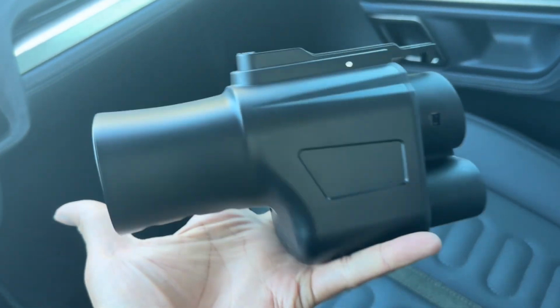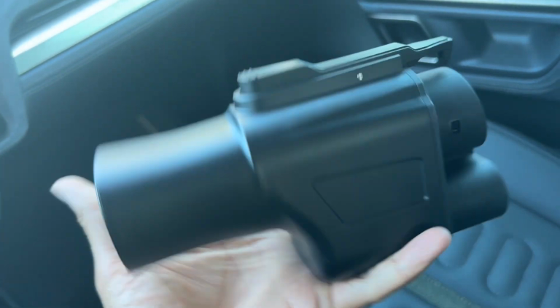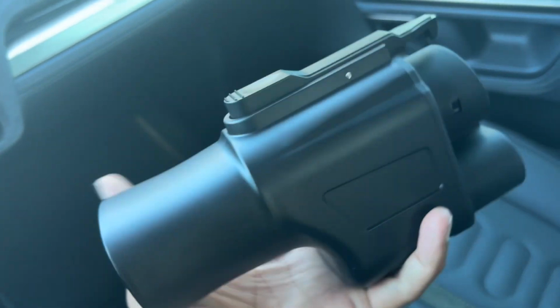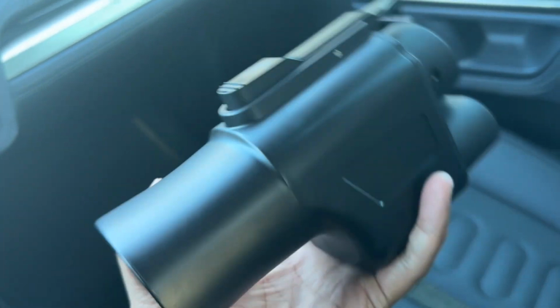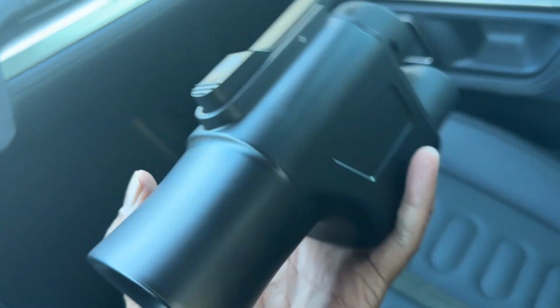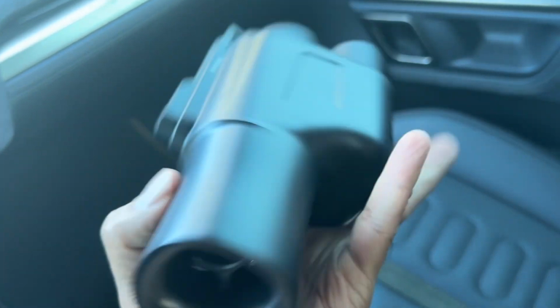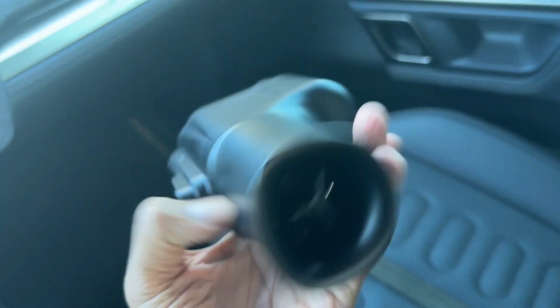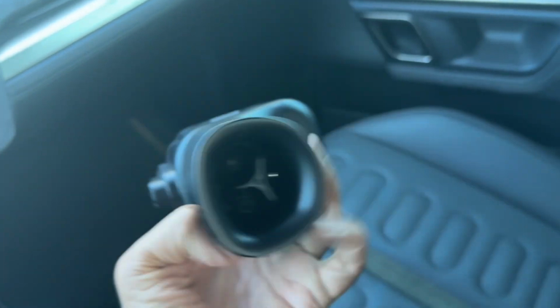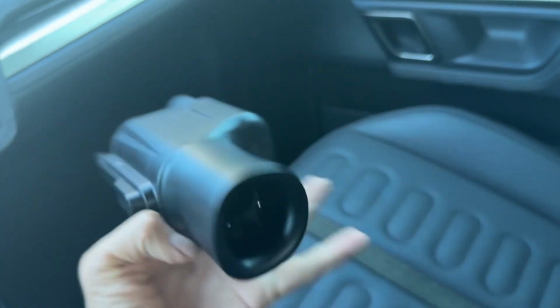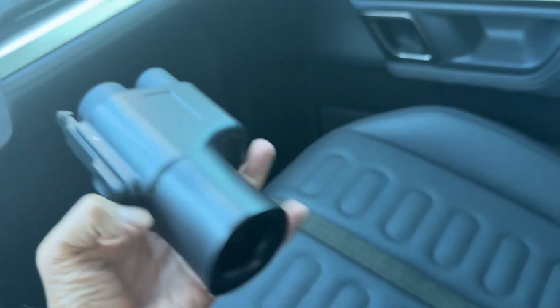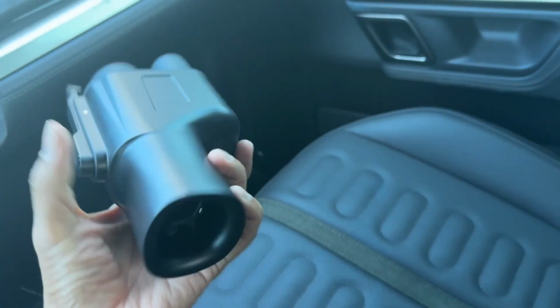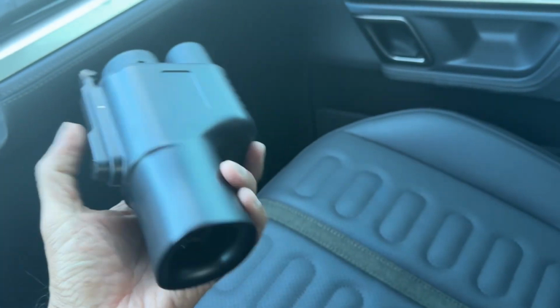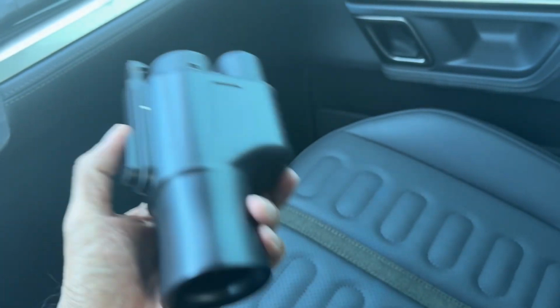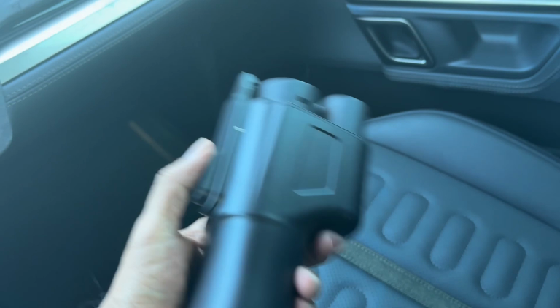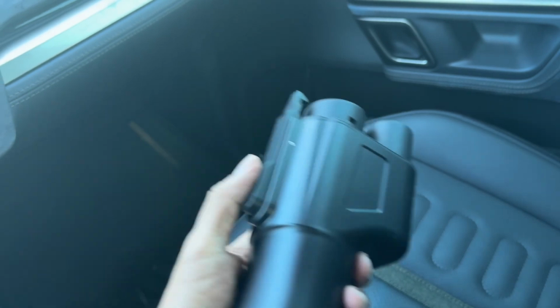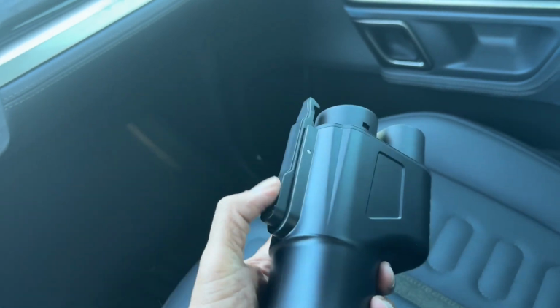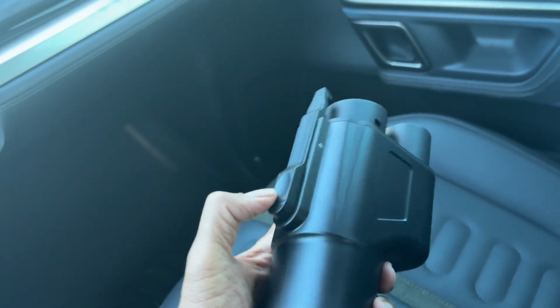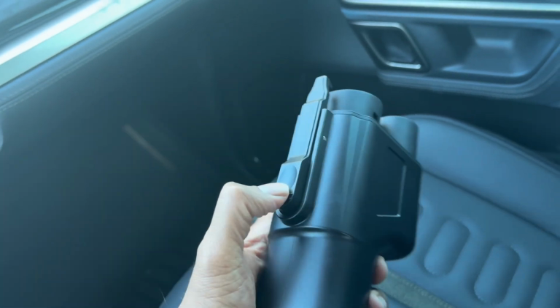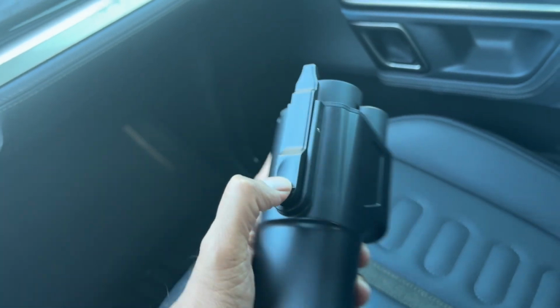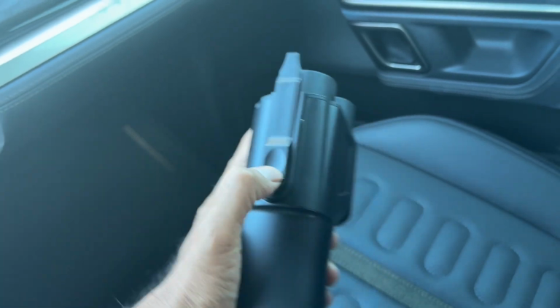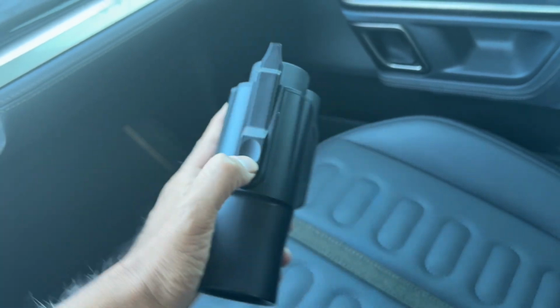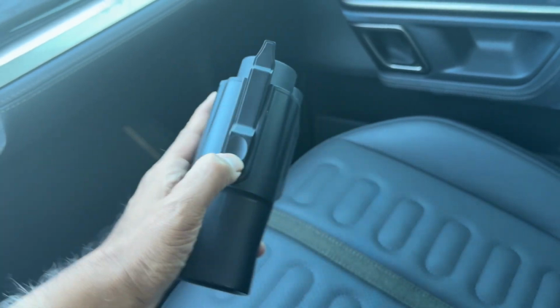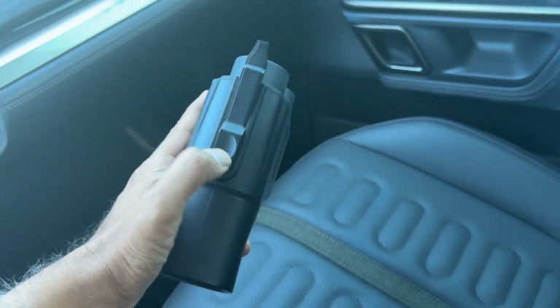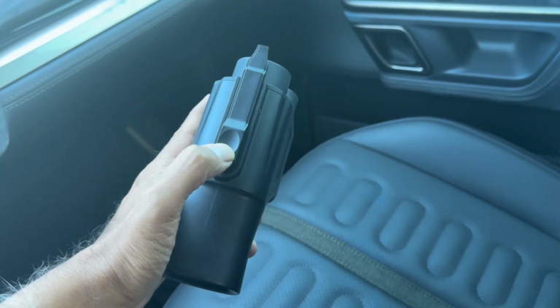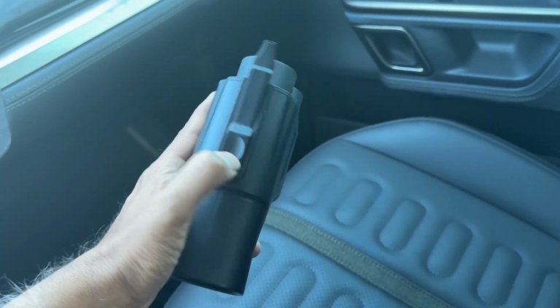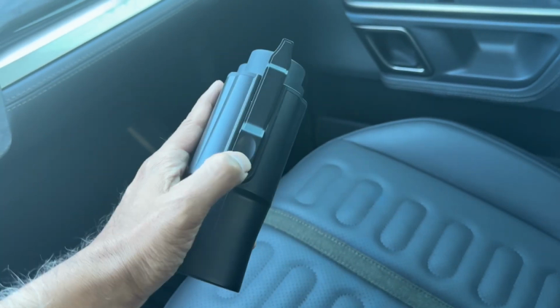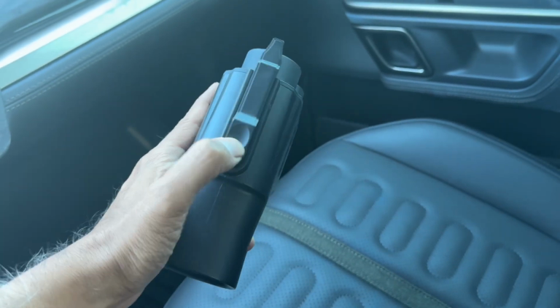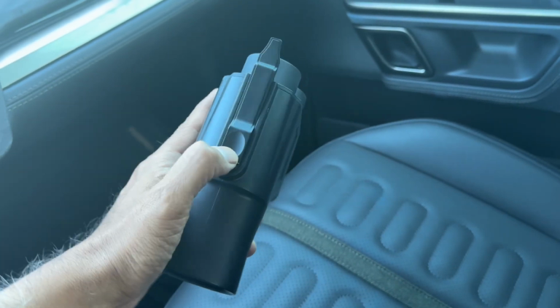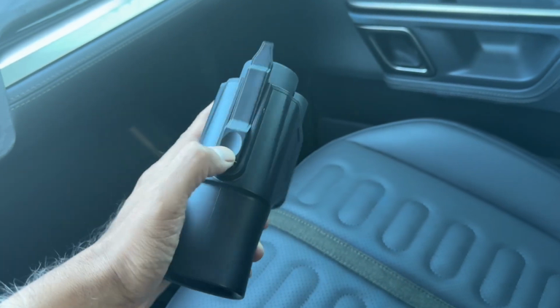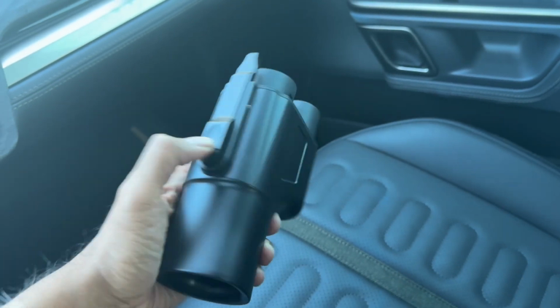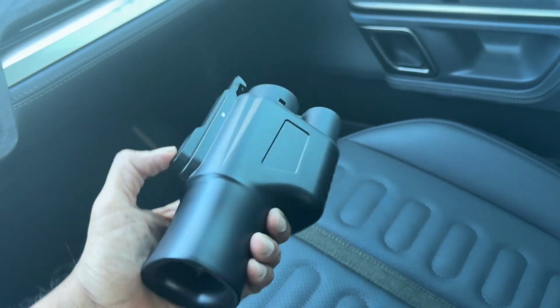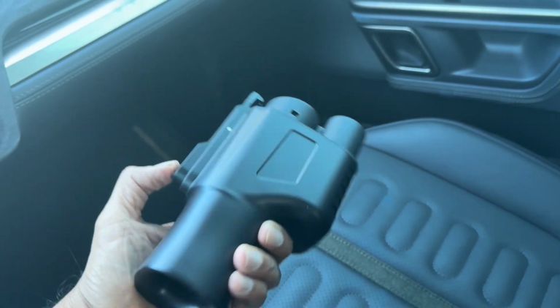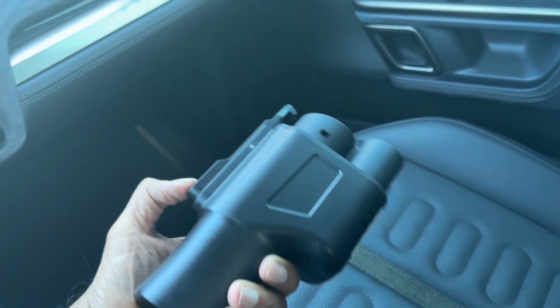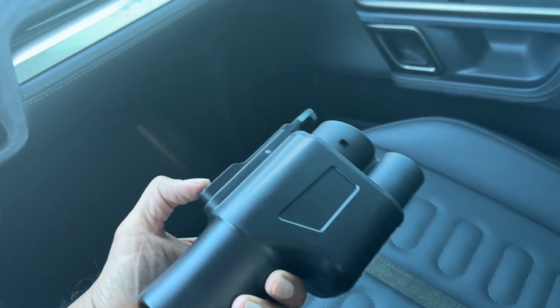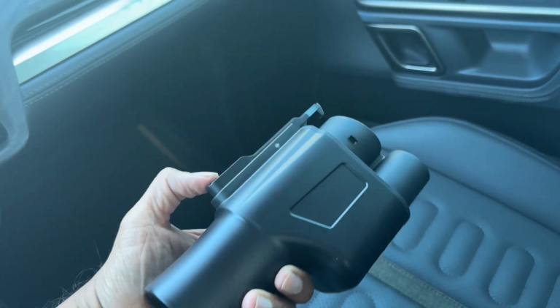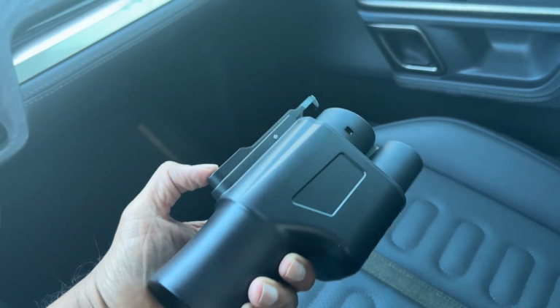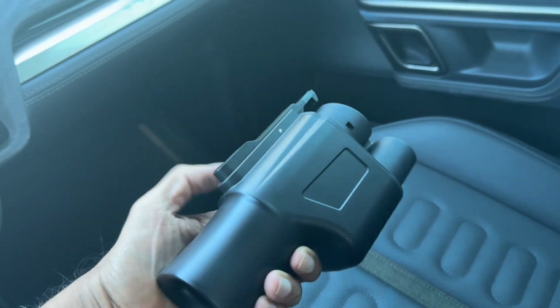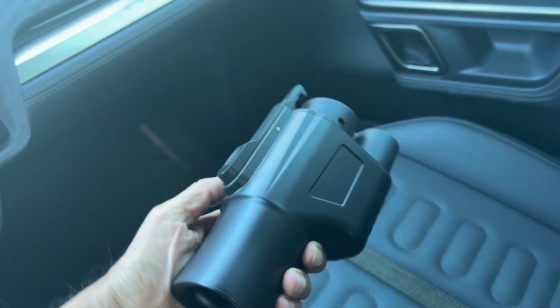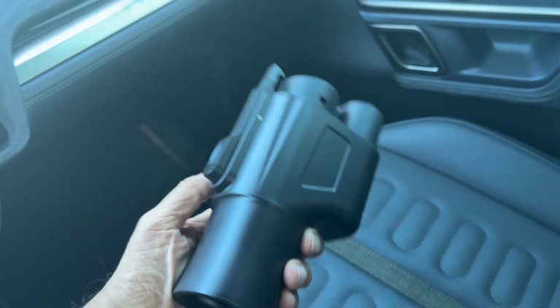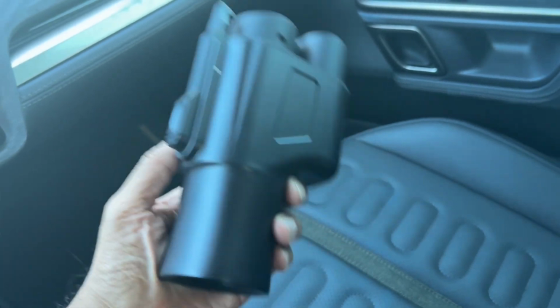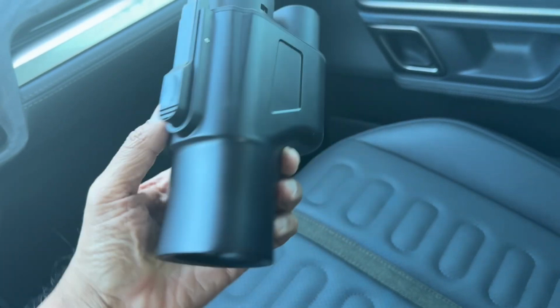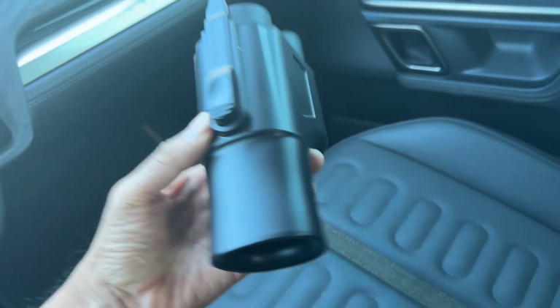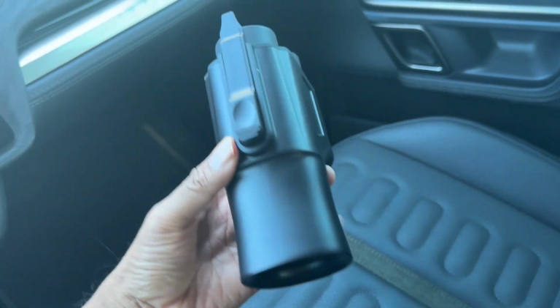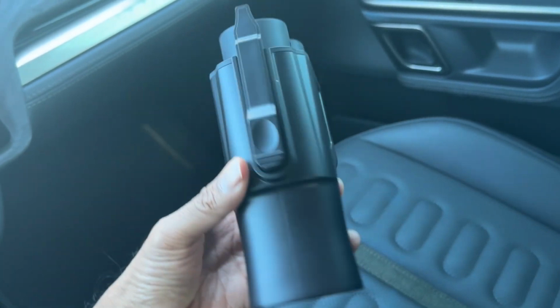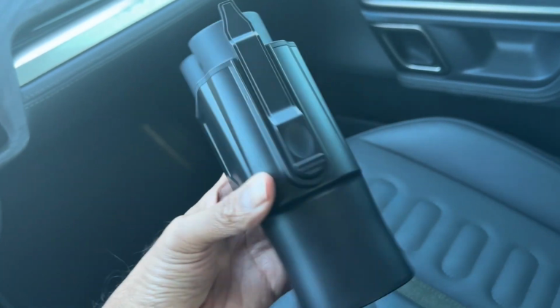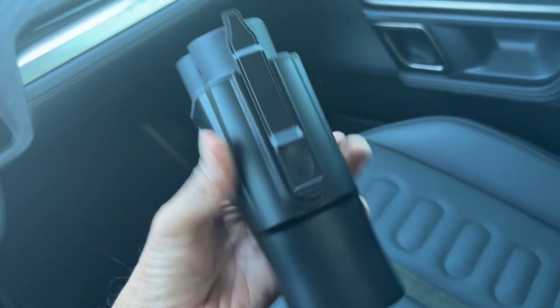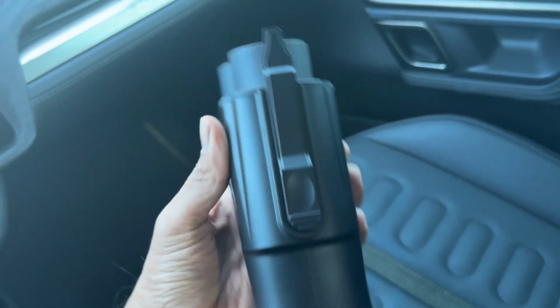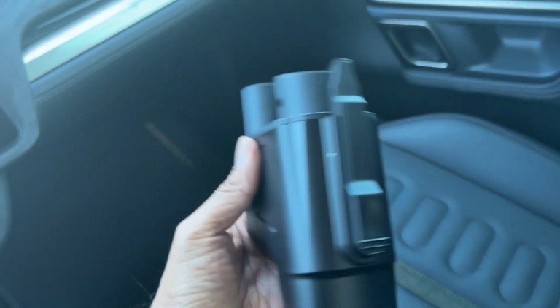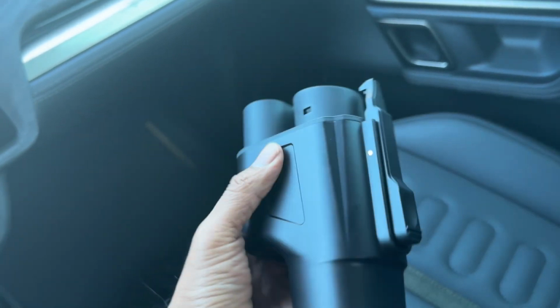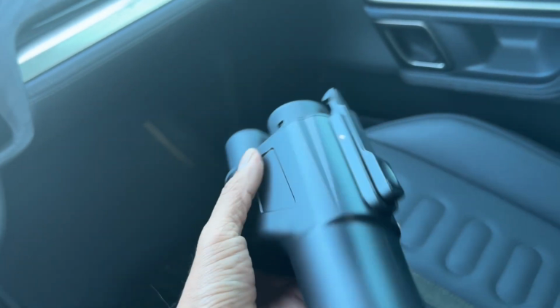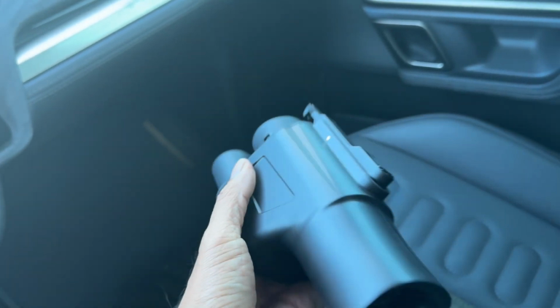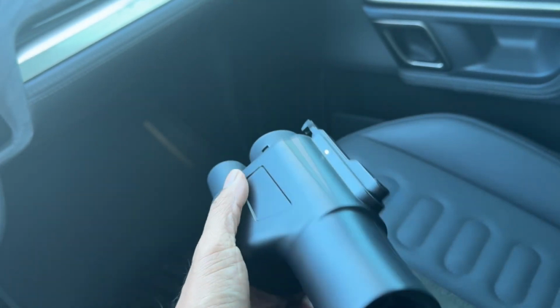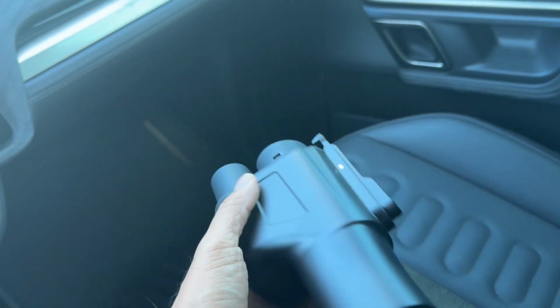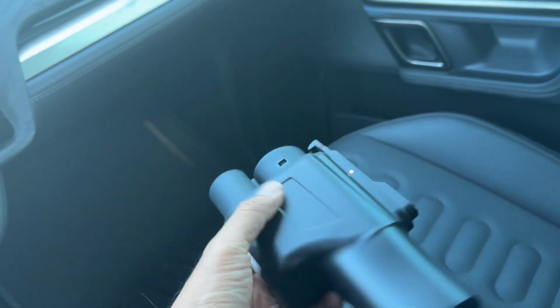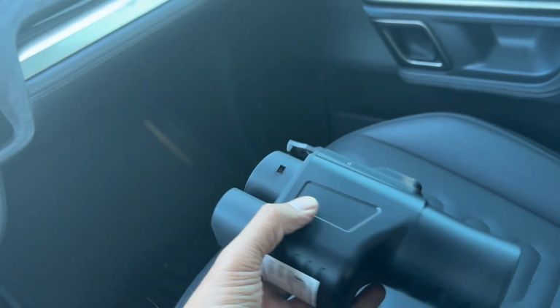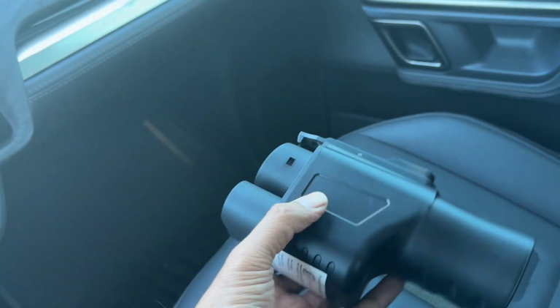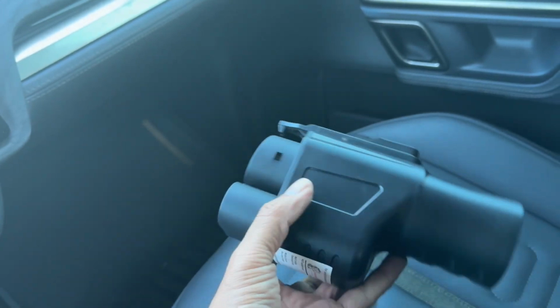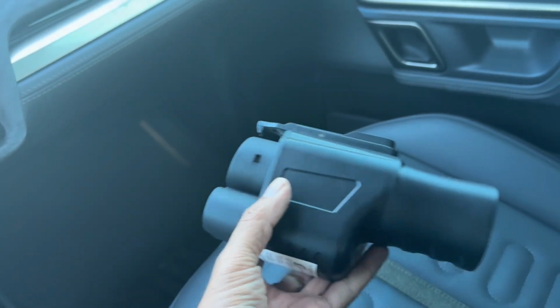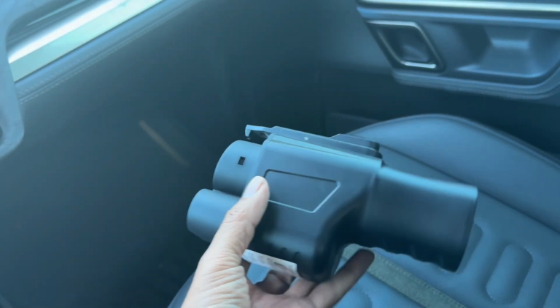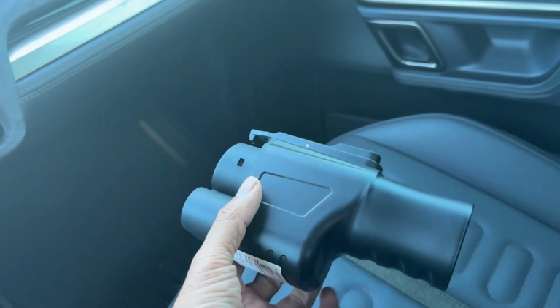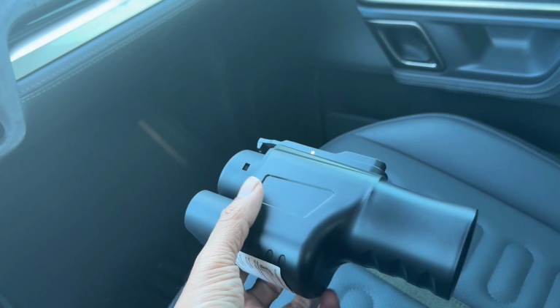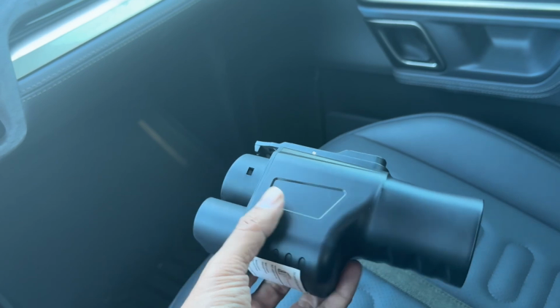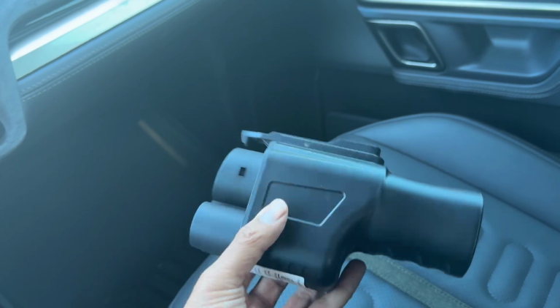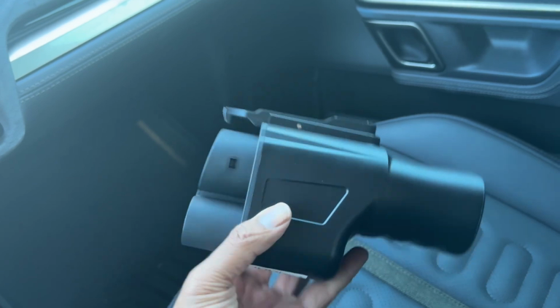Even the clip on top is very sturdy. It feels like it's going to last a little bit.